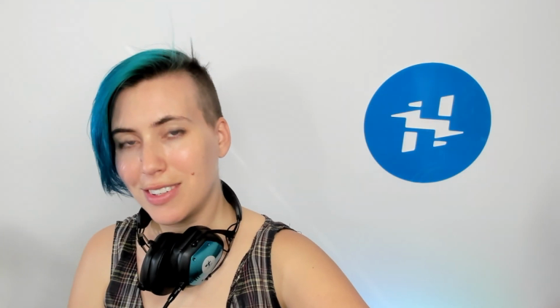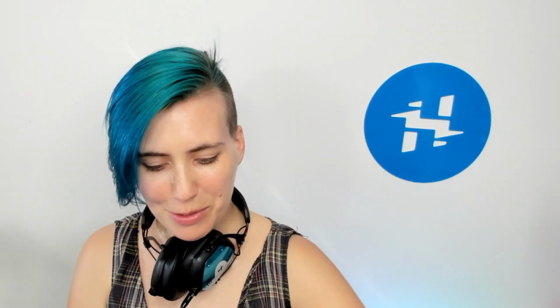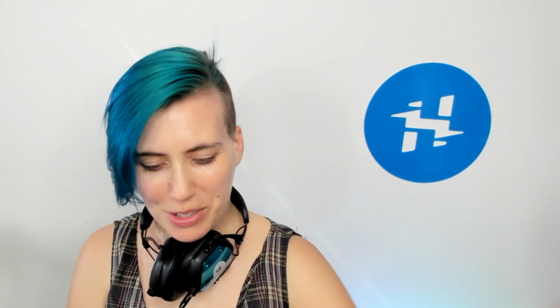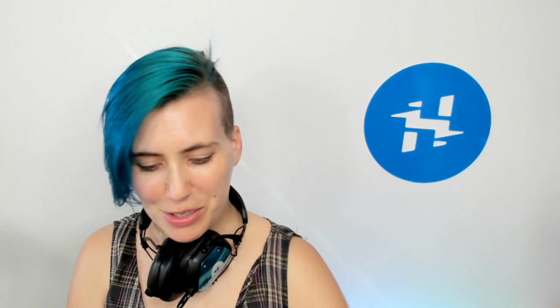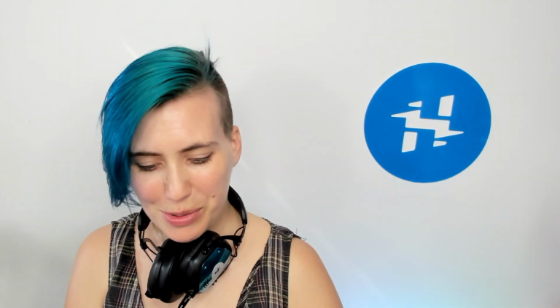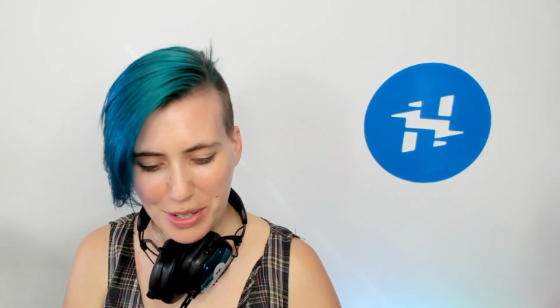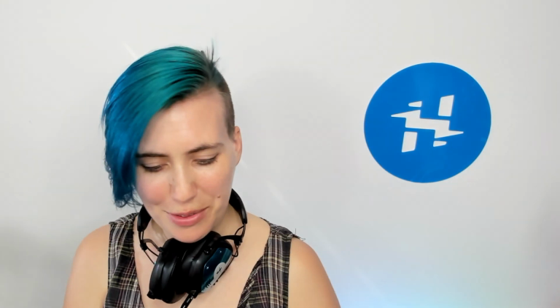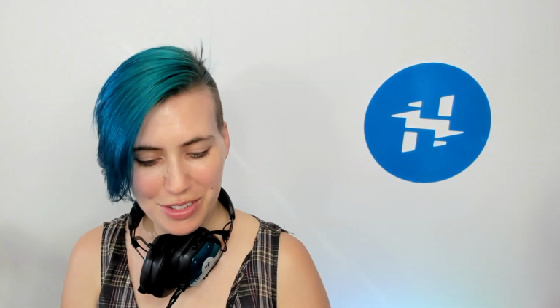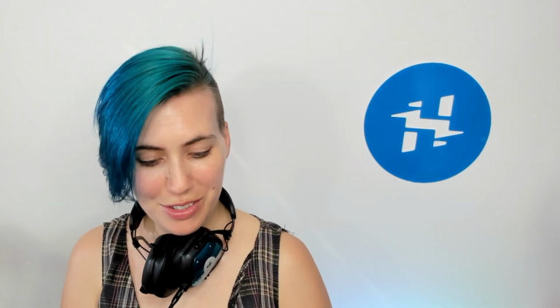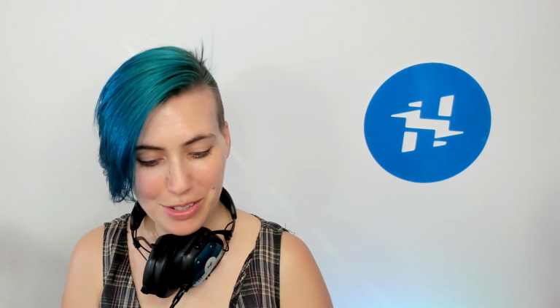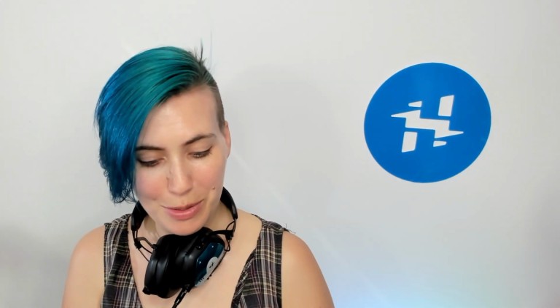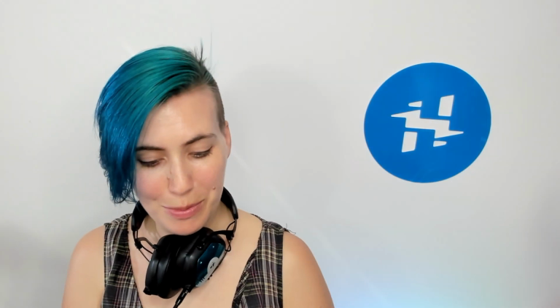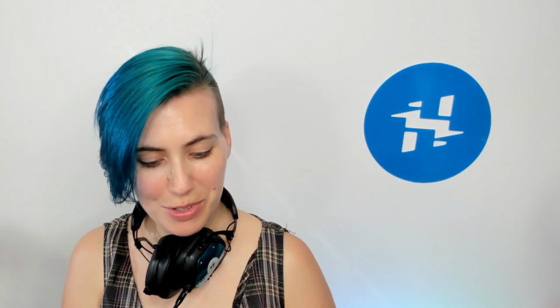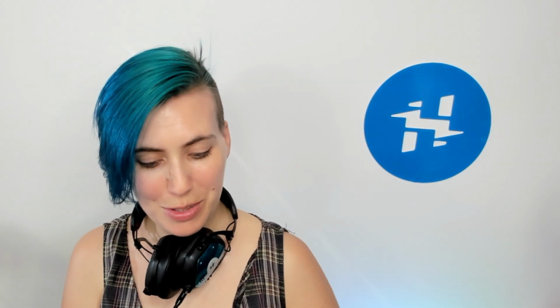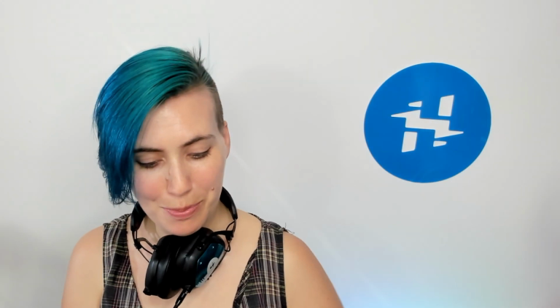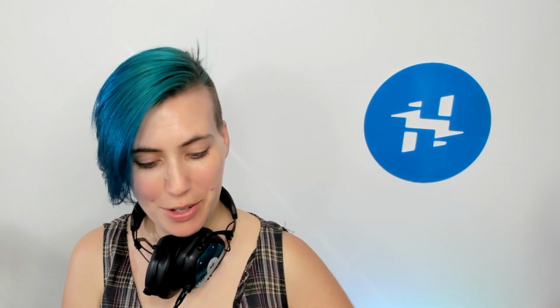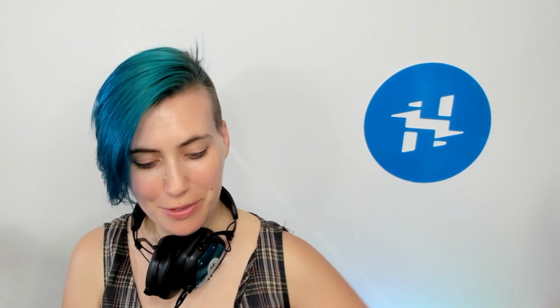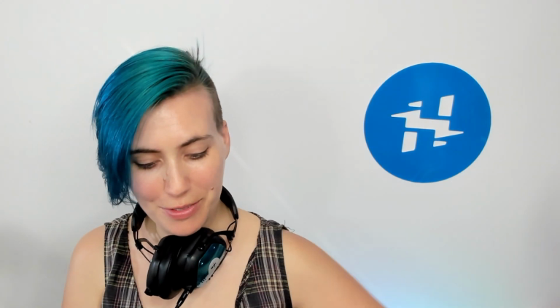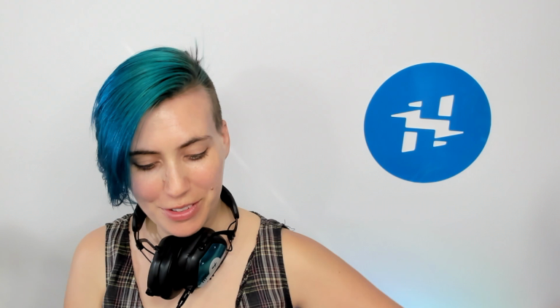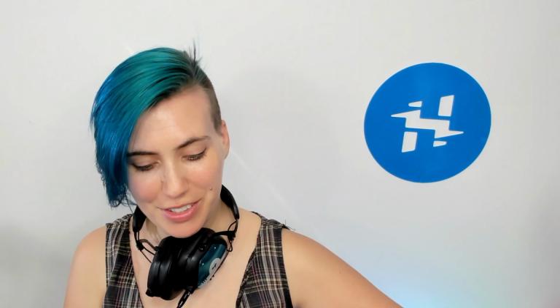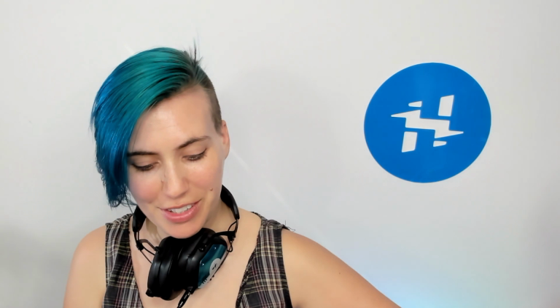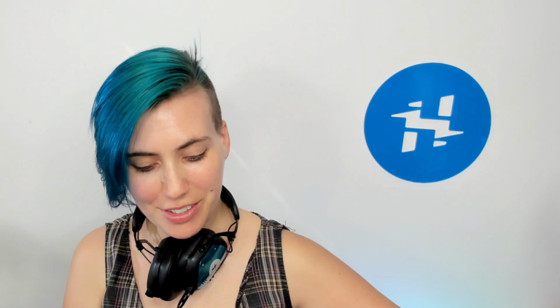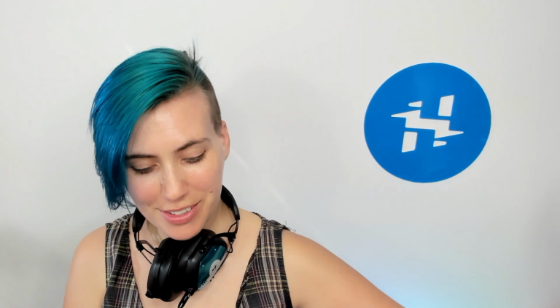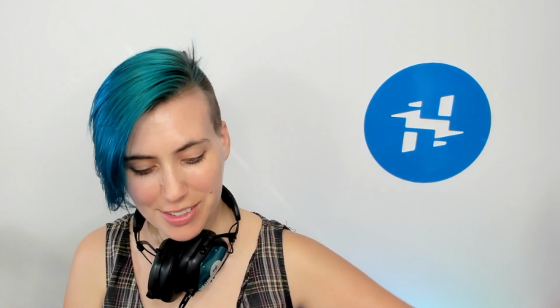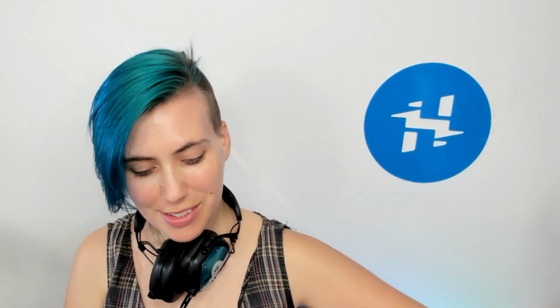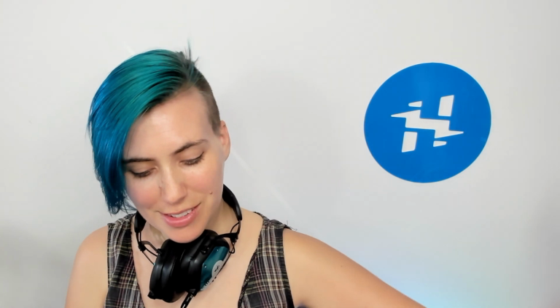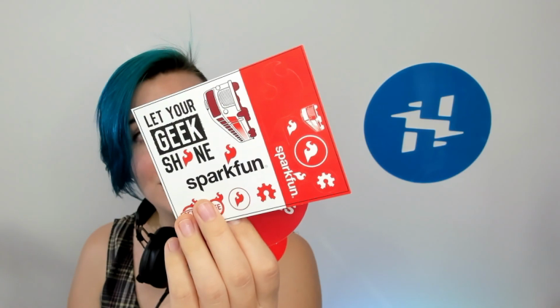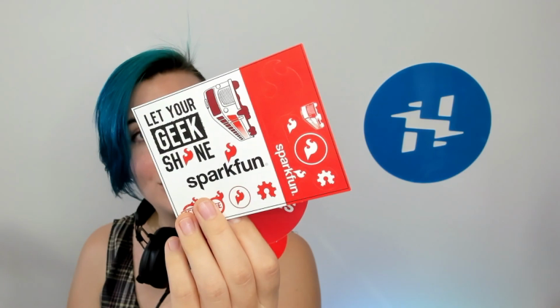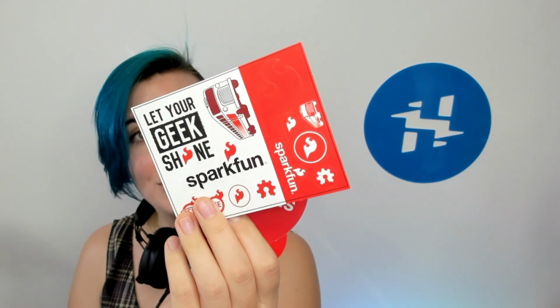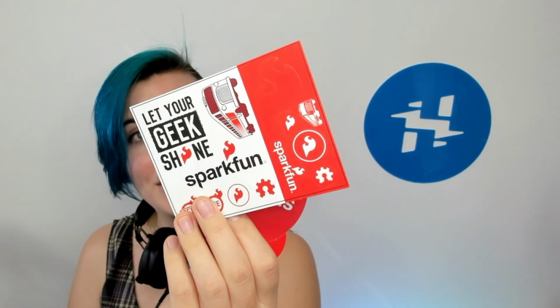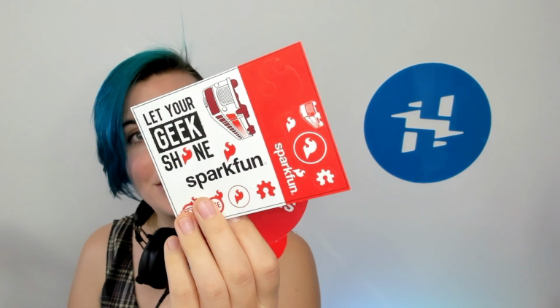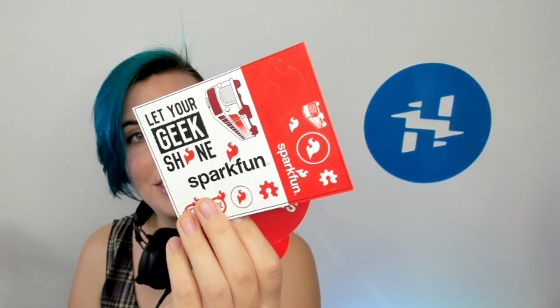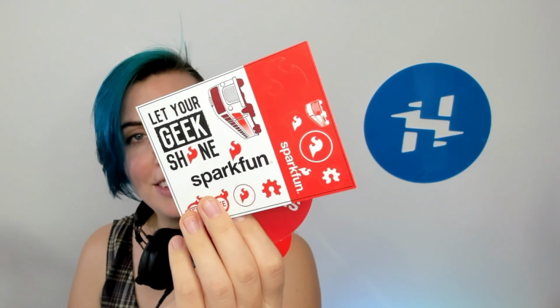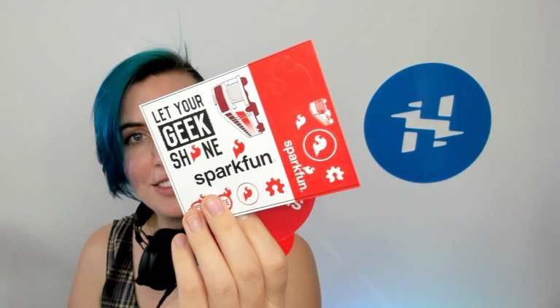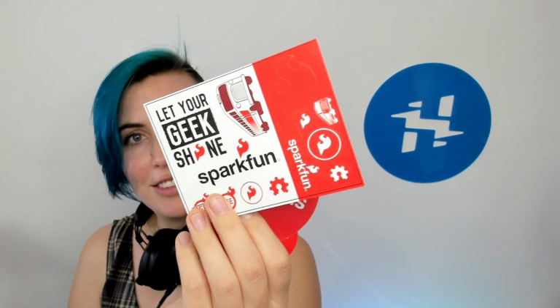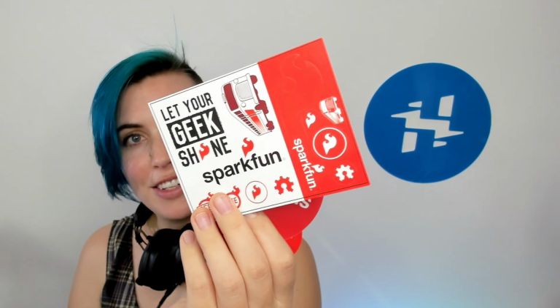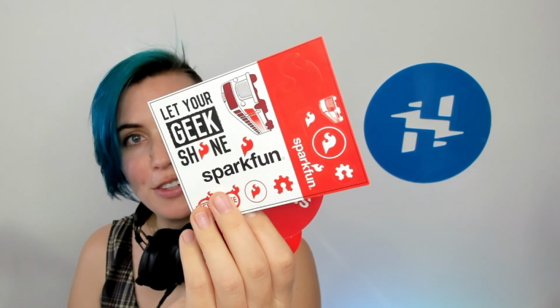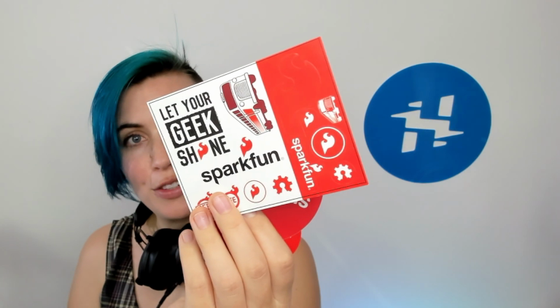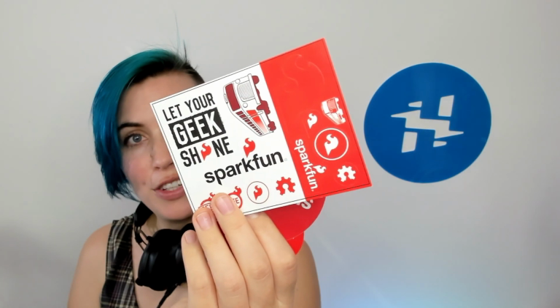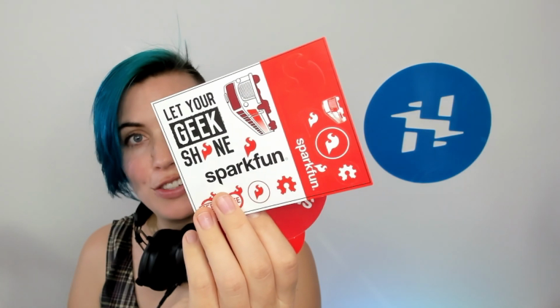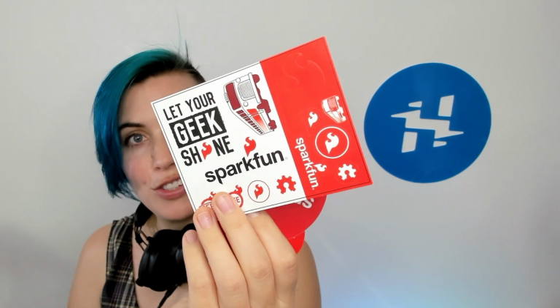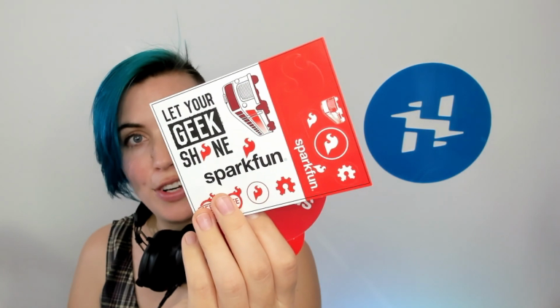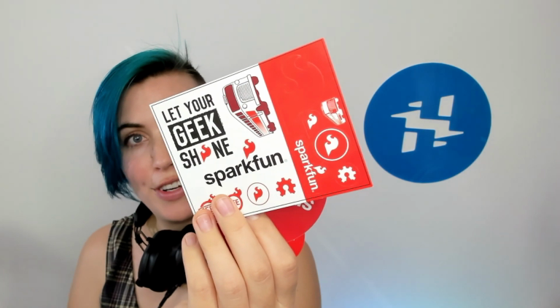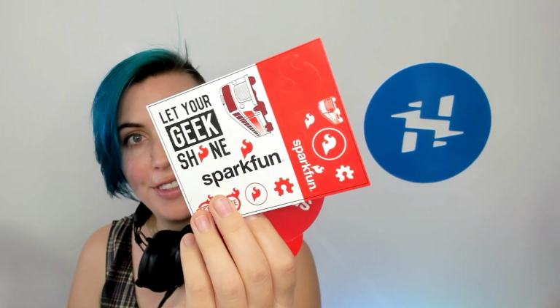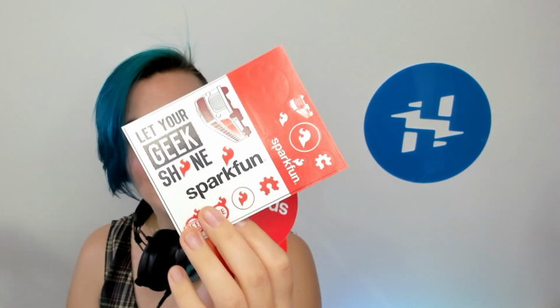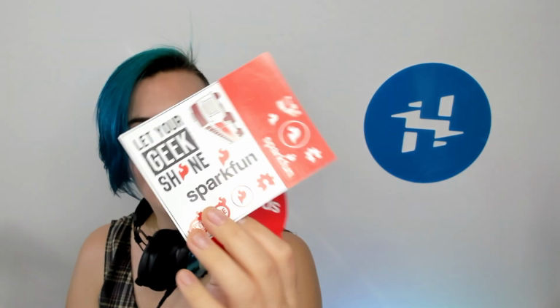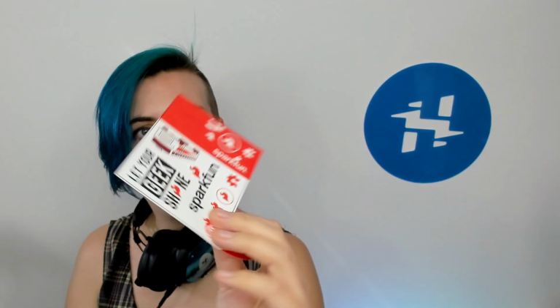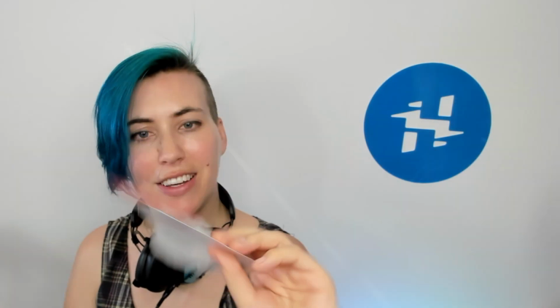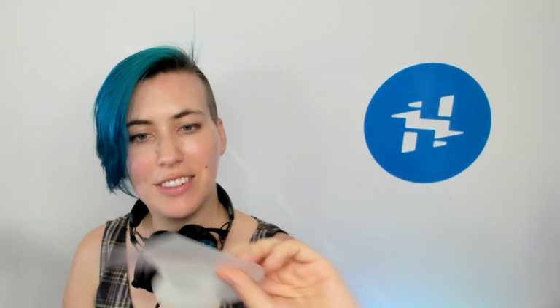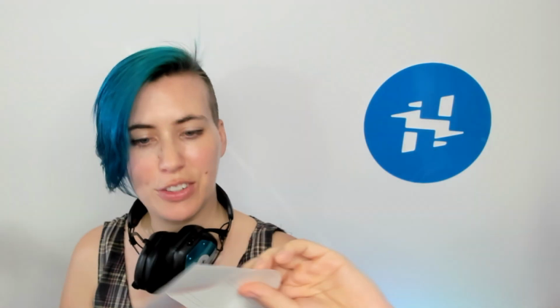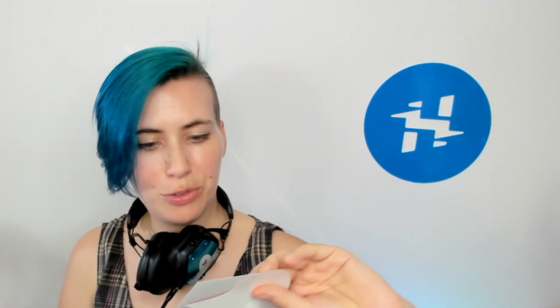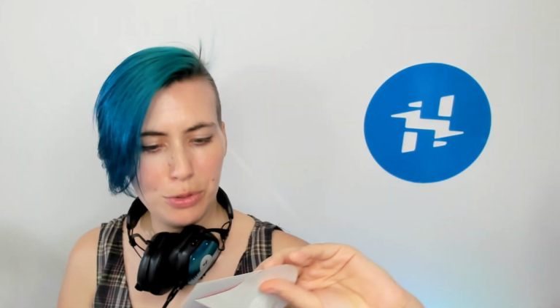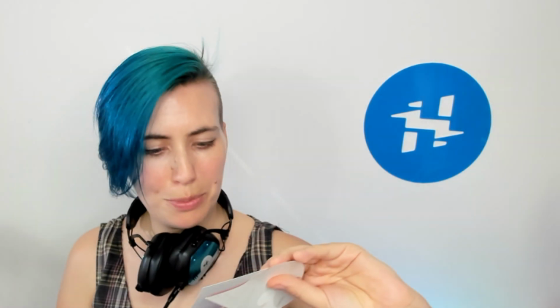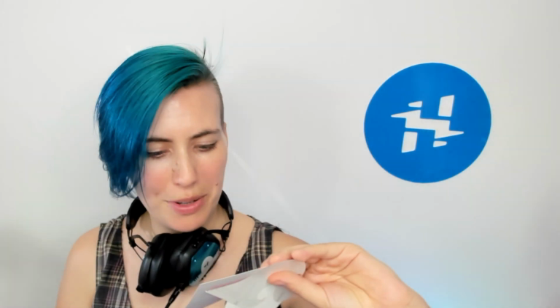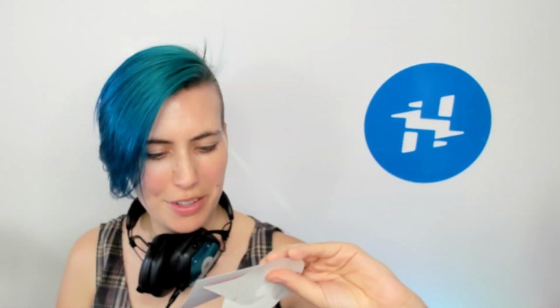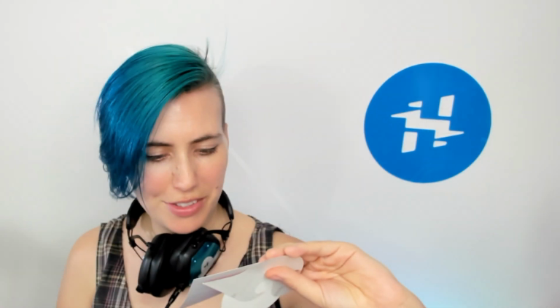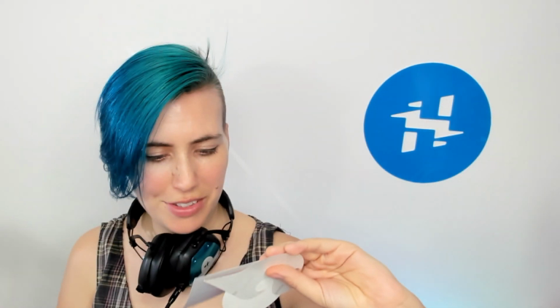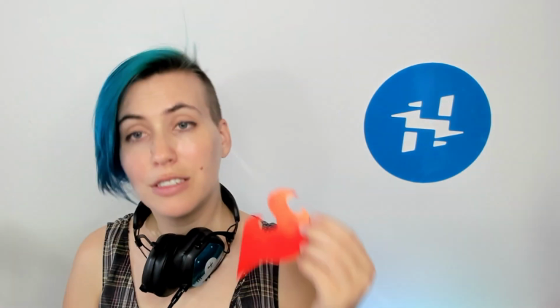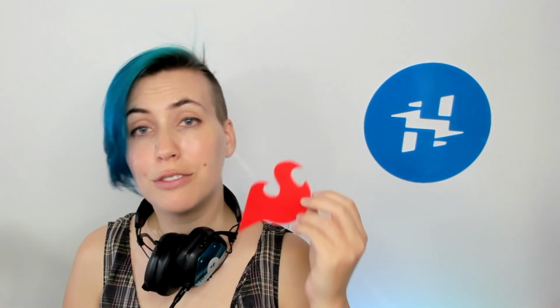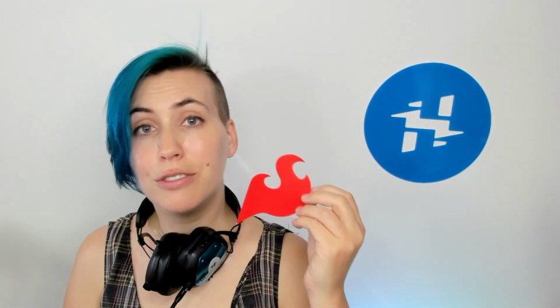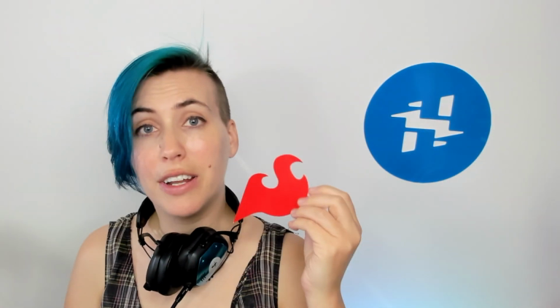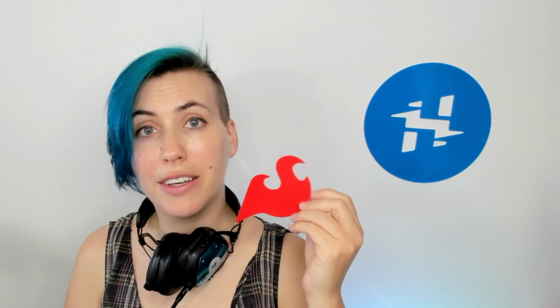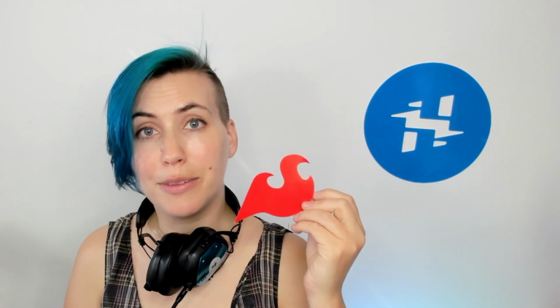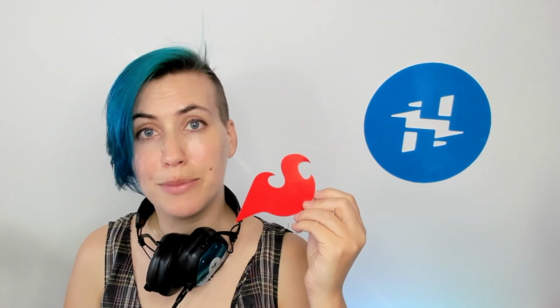We also have some Sparkfun stickers, including the classic 'Let Your Geek Shine,' a cool bus, and flames.